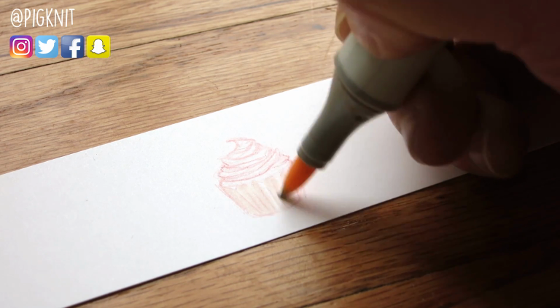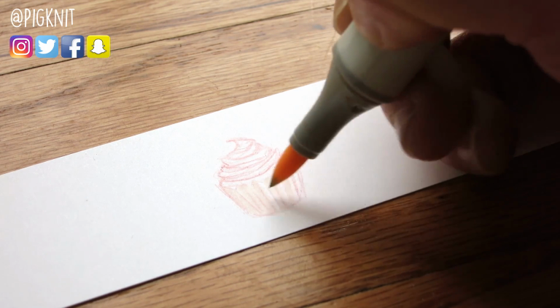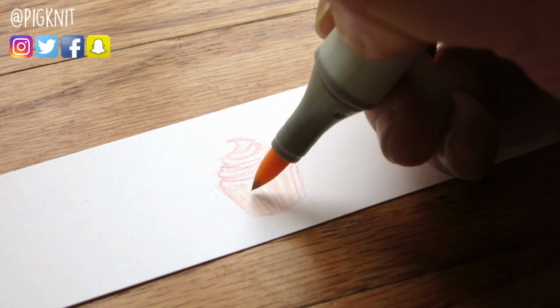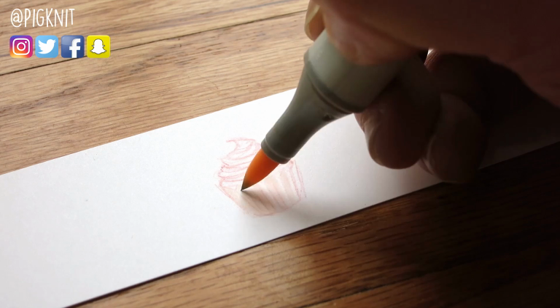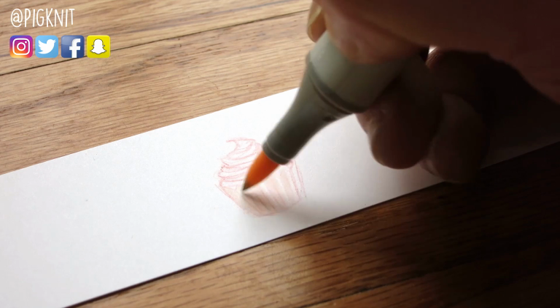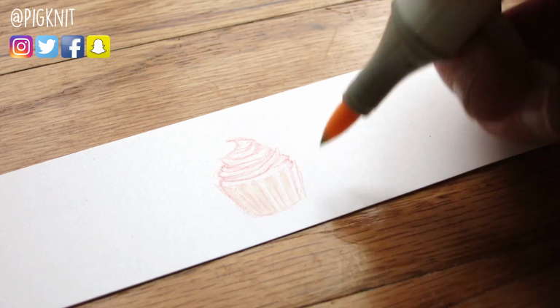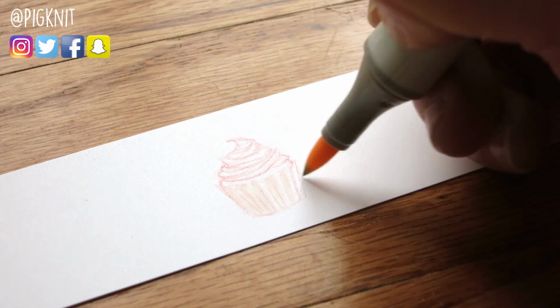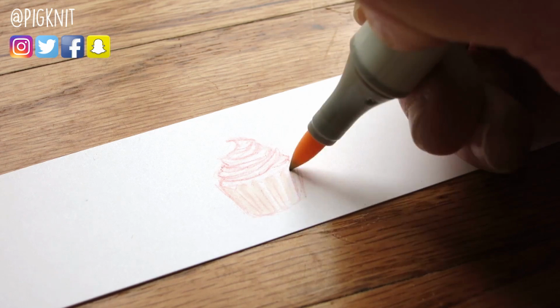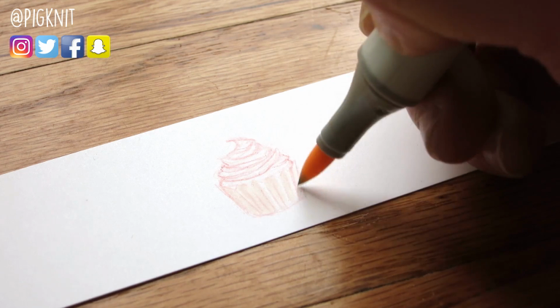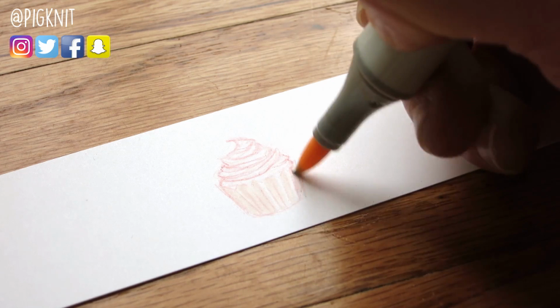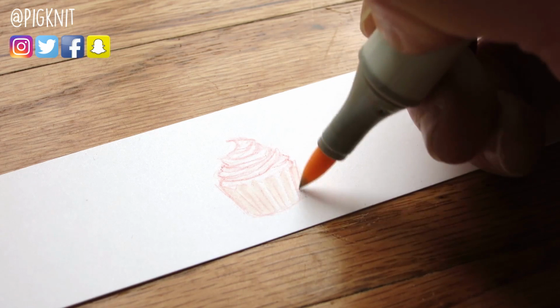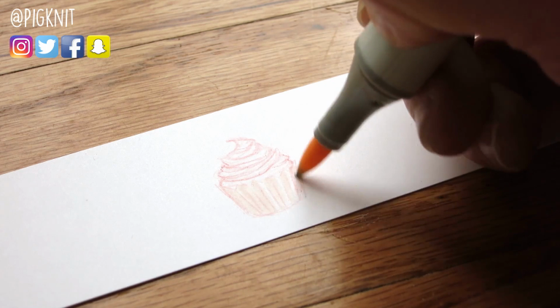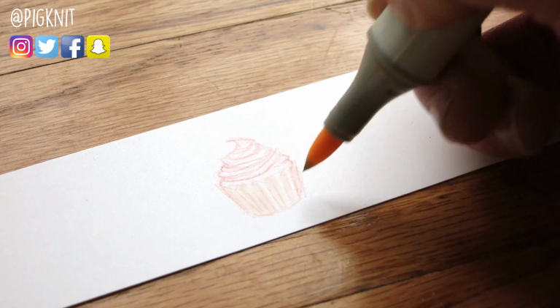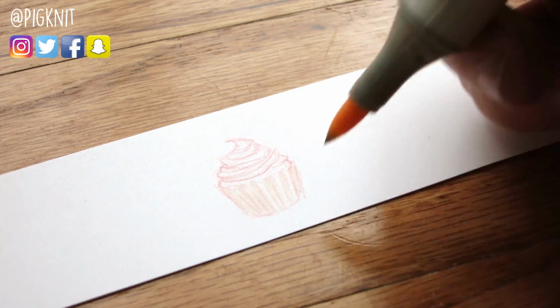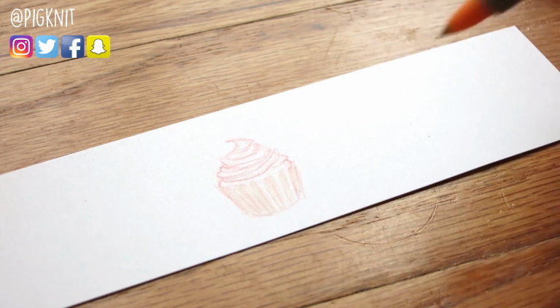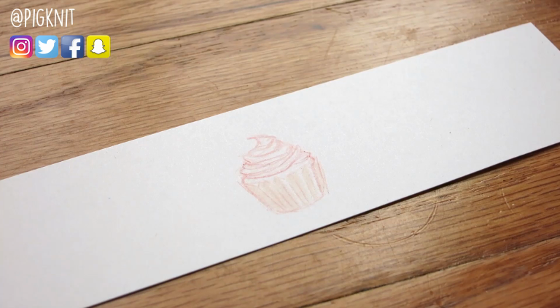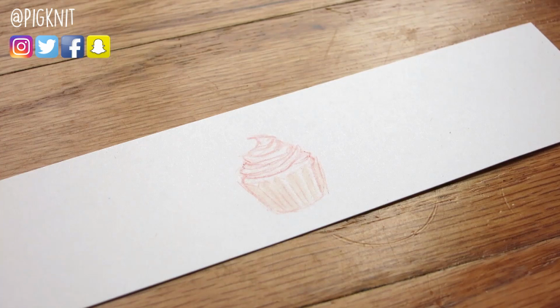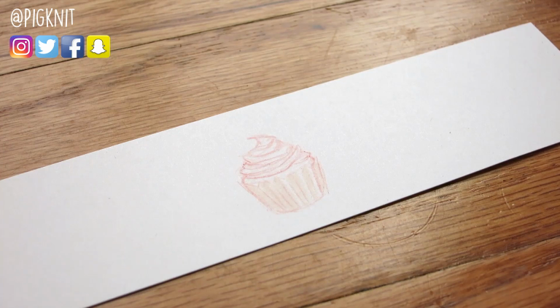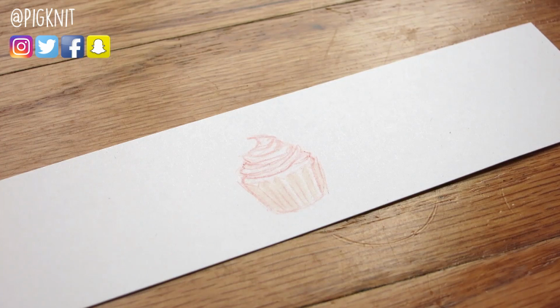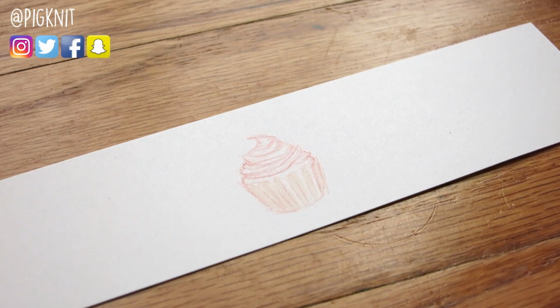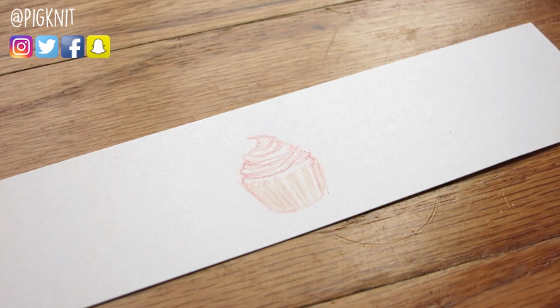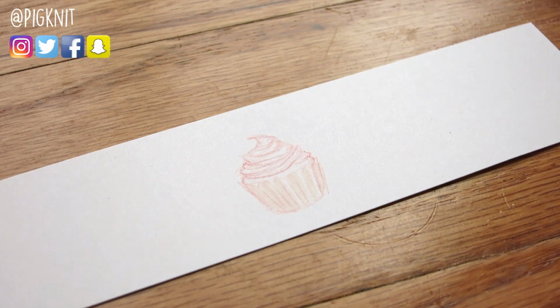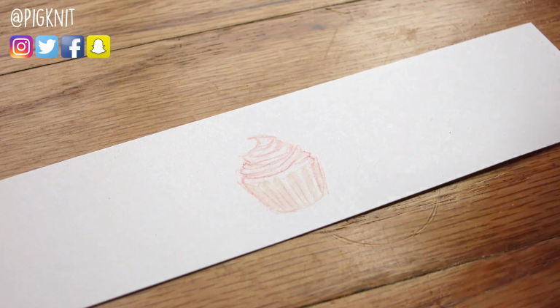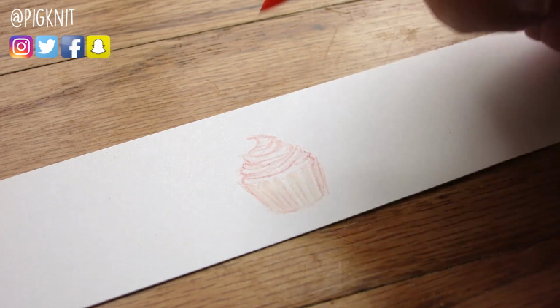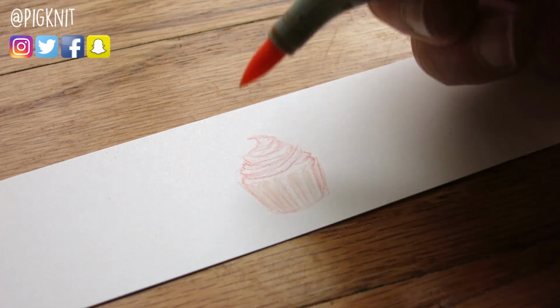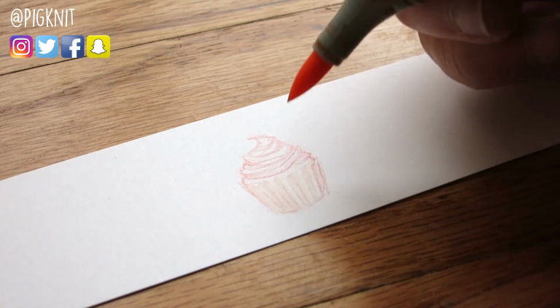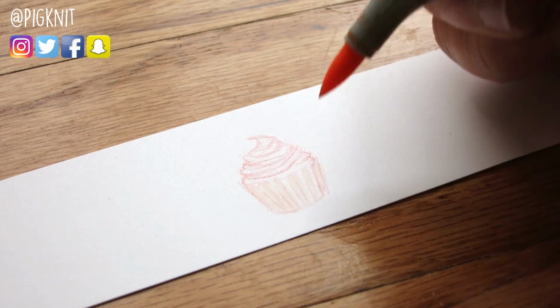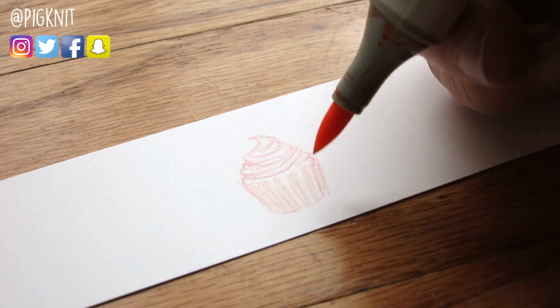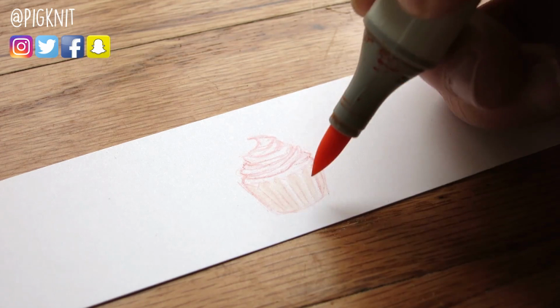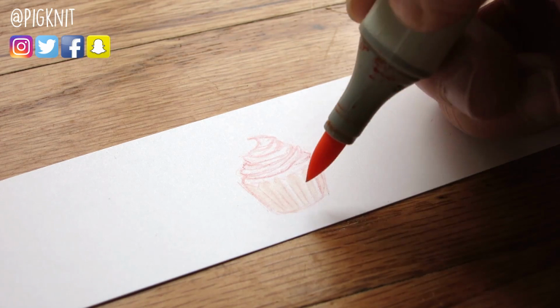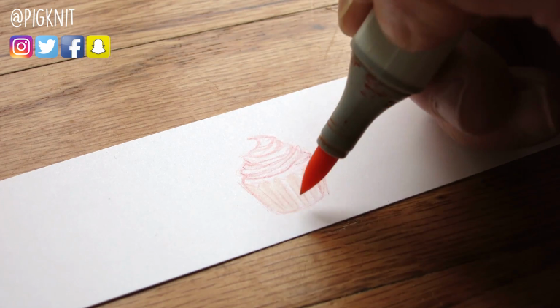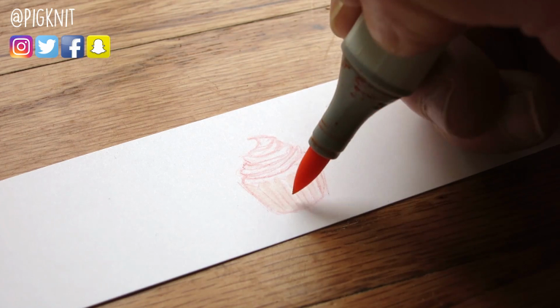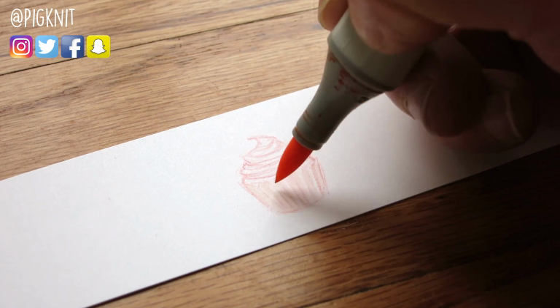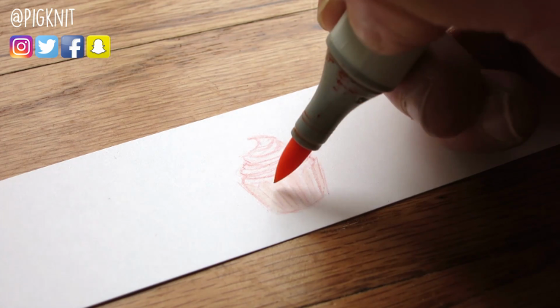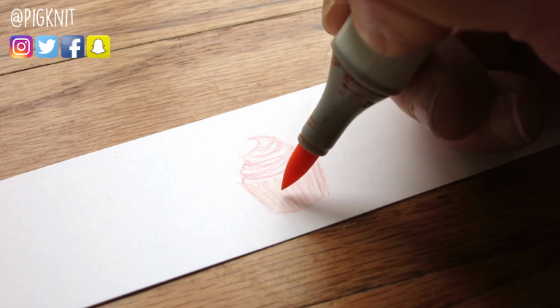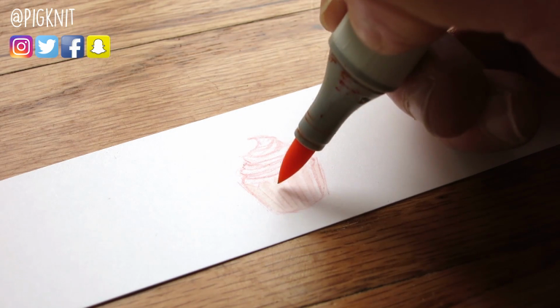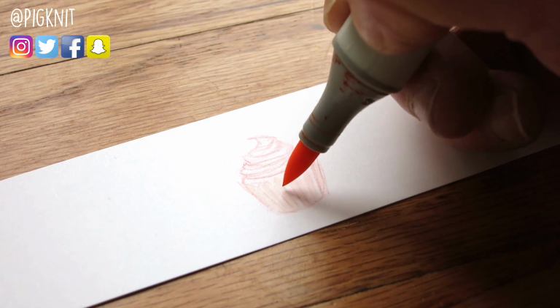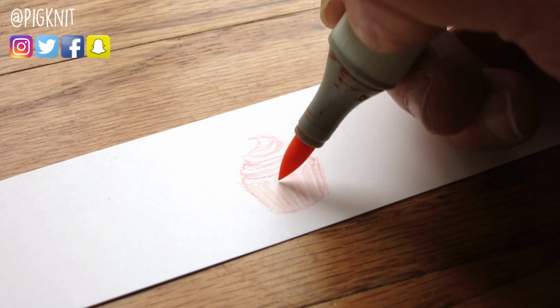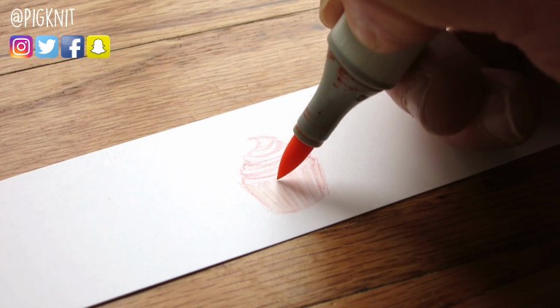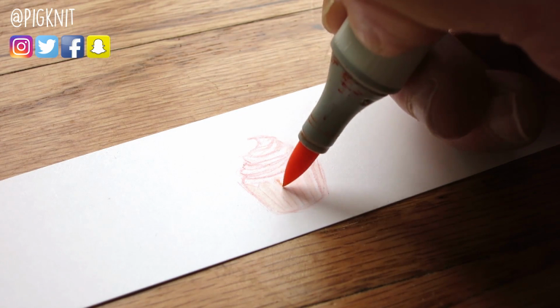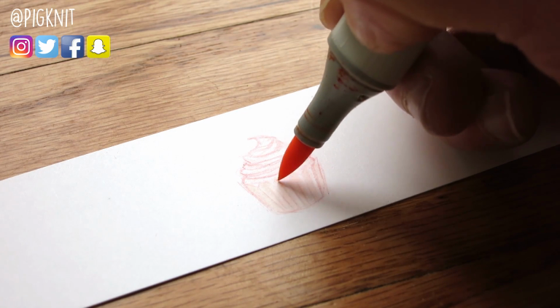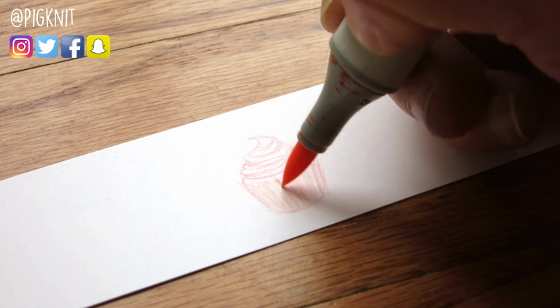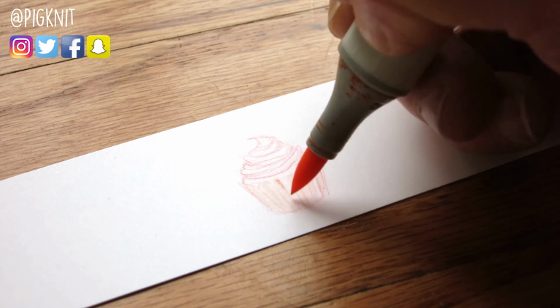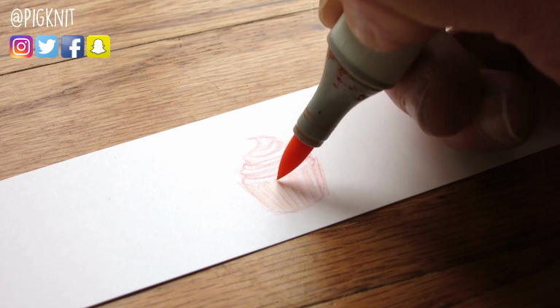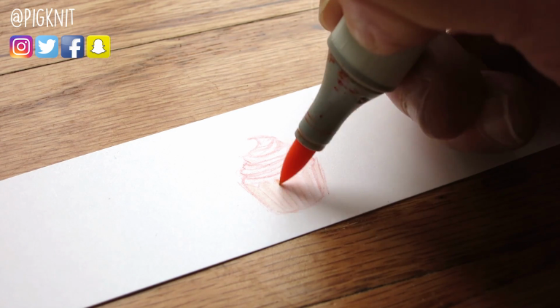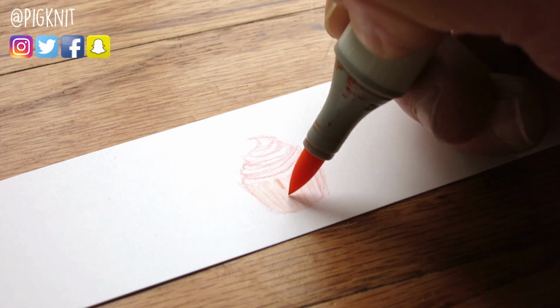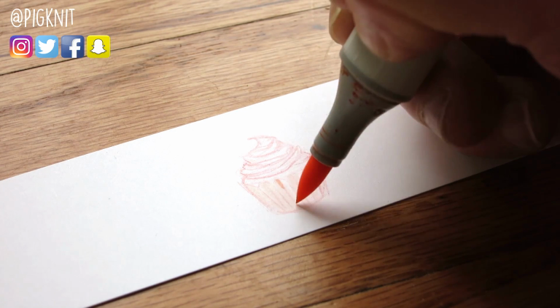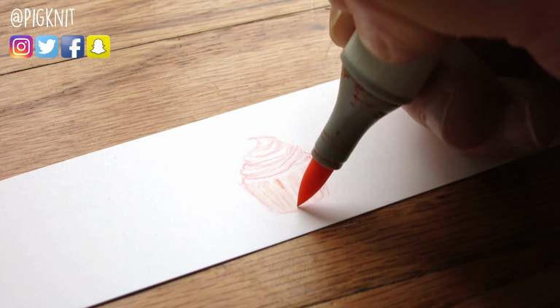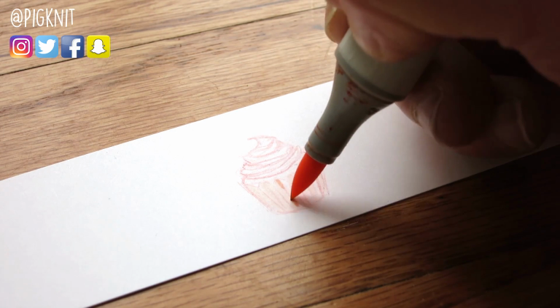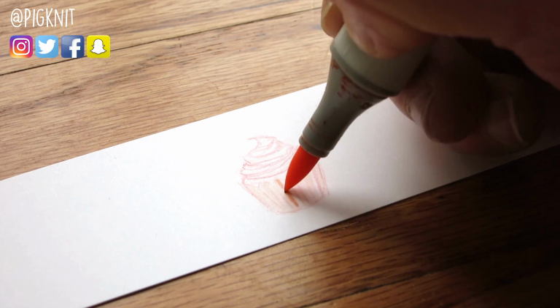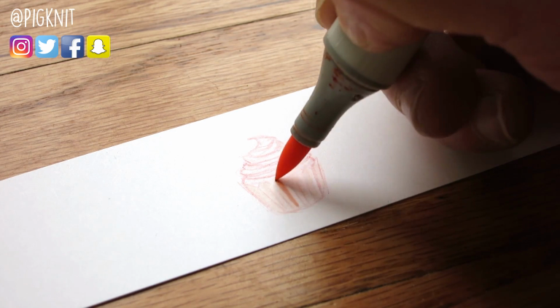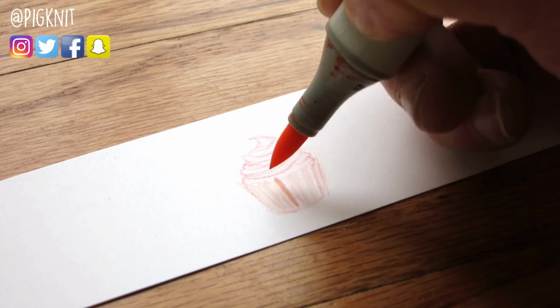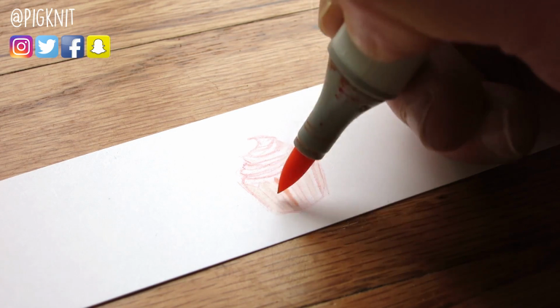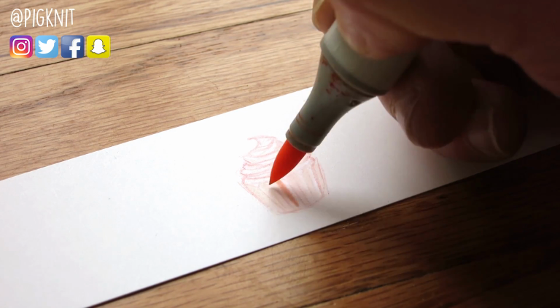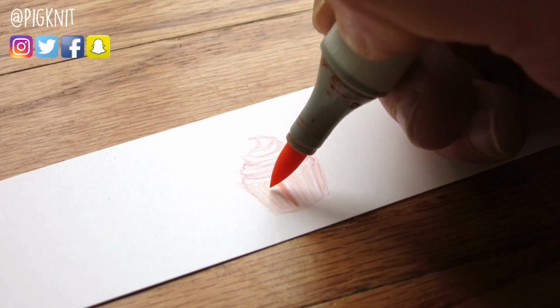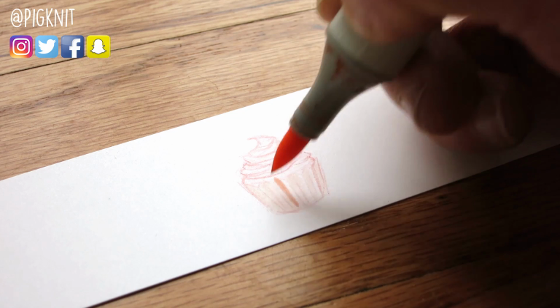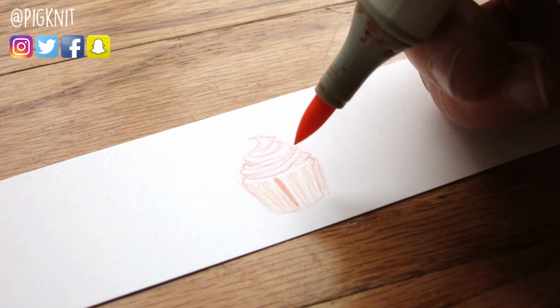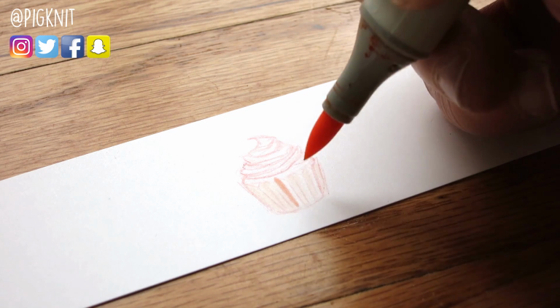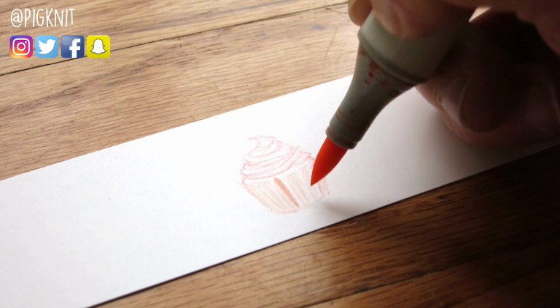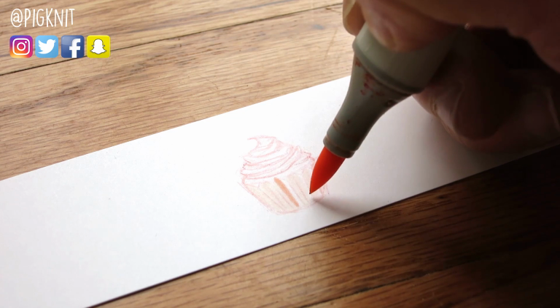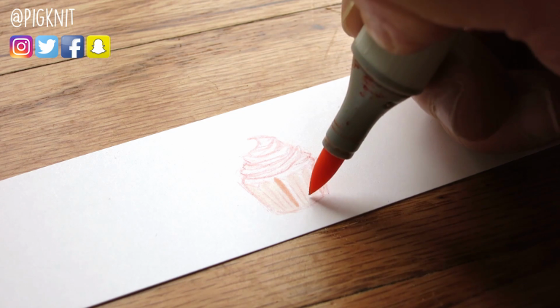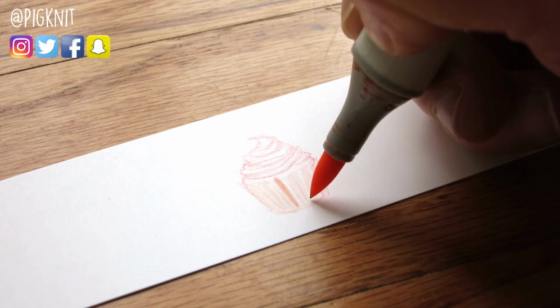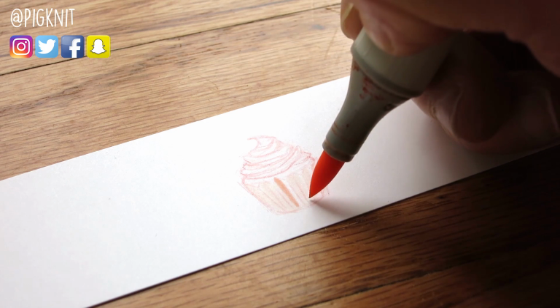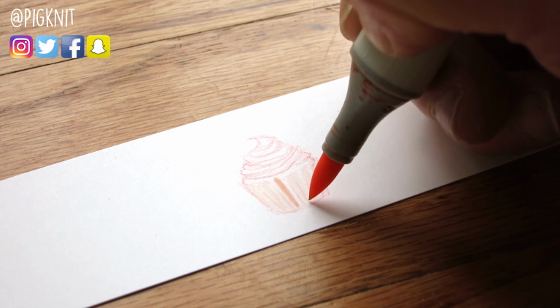I'm always looking for more suggestions on food drawings, so if you have an idea for food that you'd like to see, let me know in the comment section below.